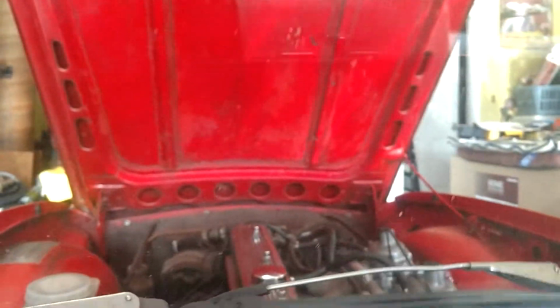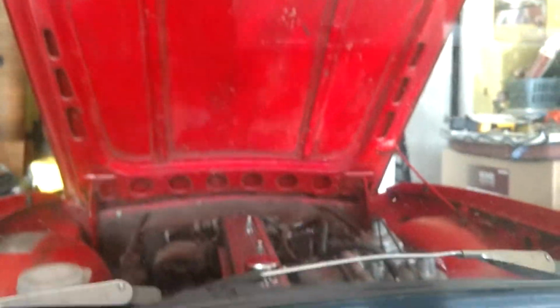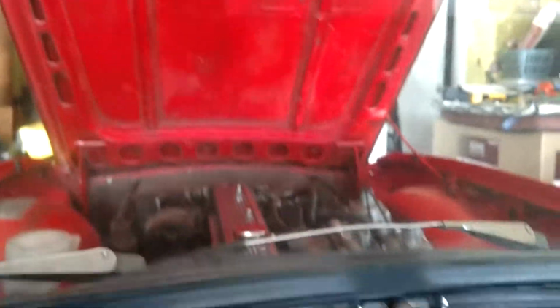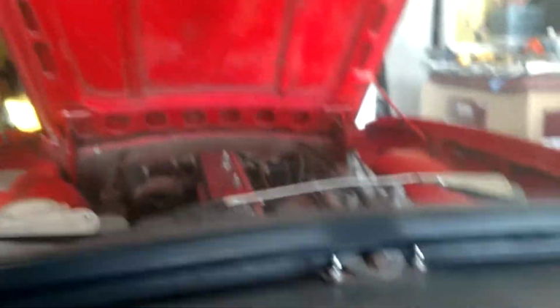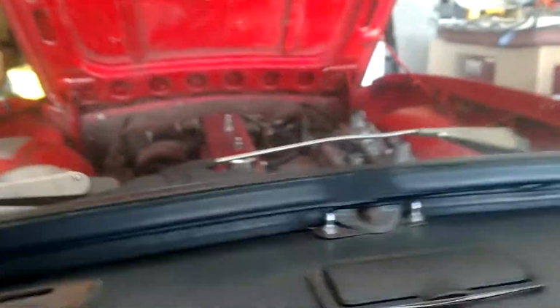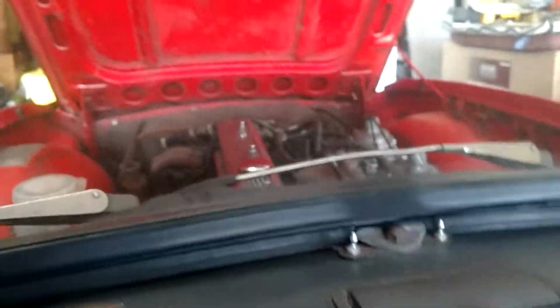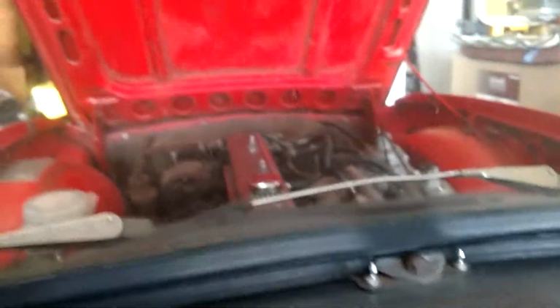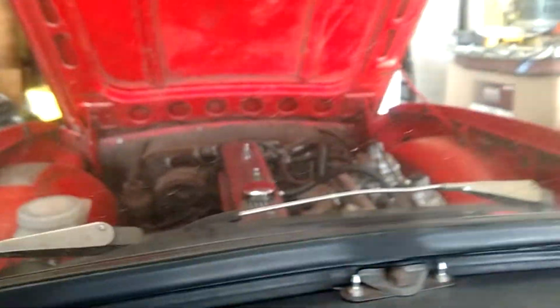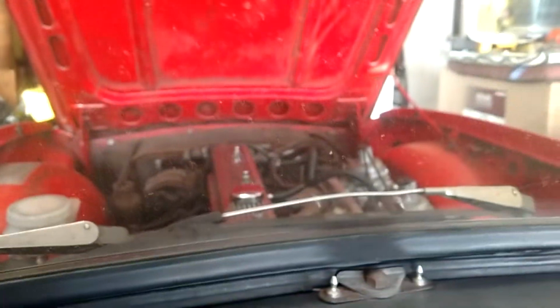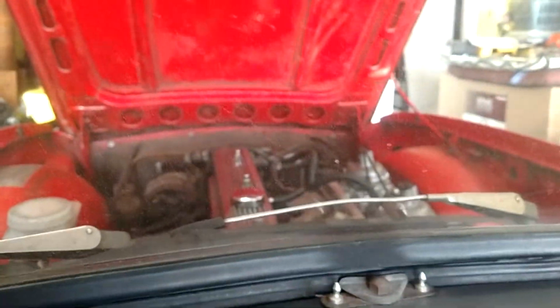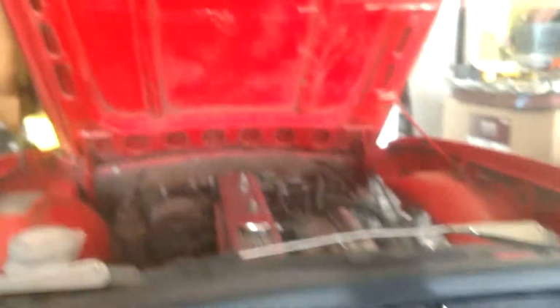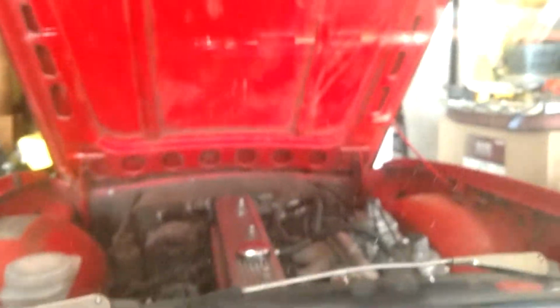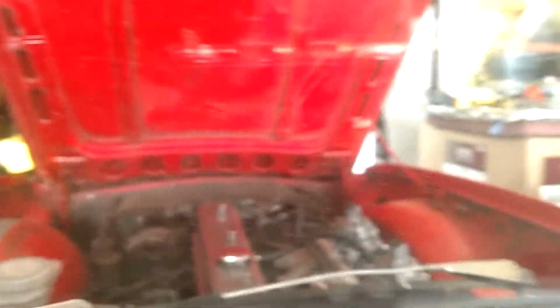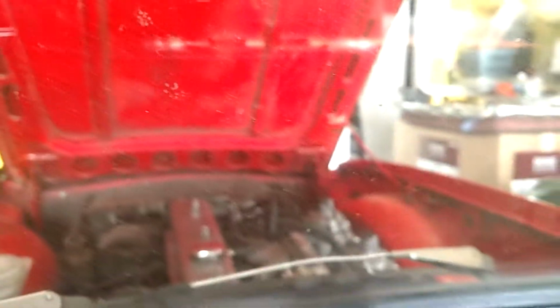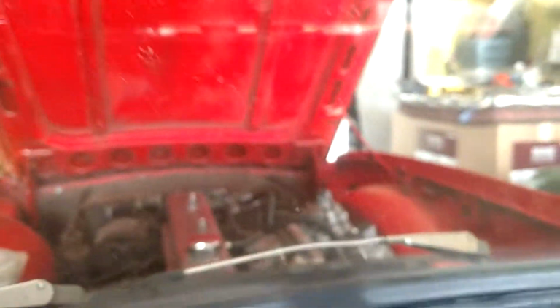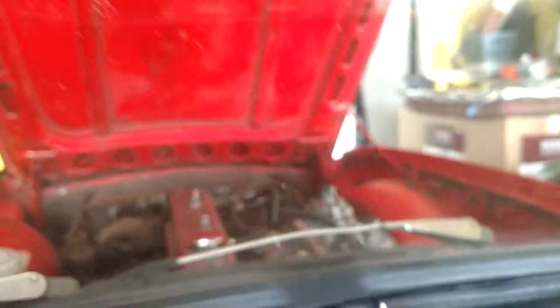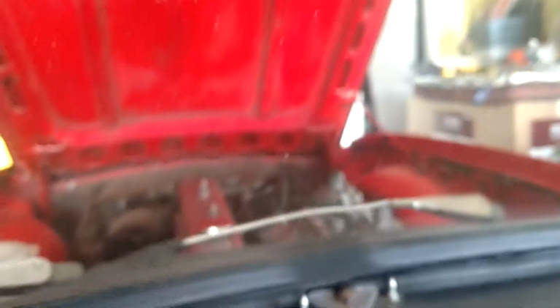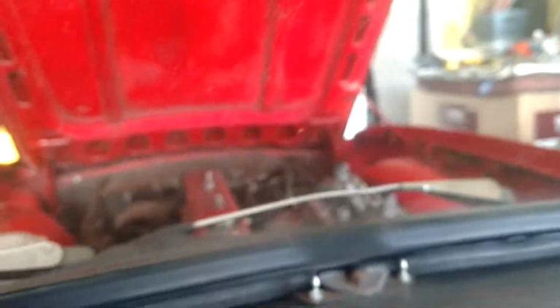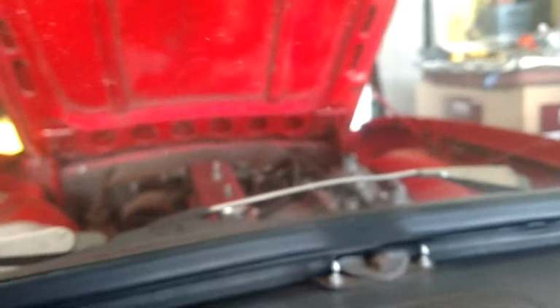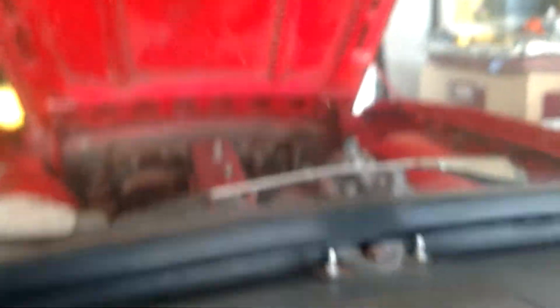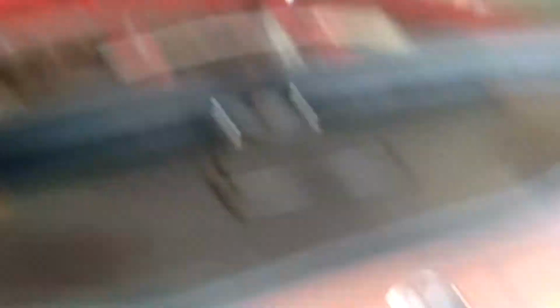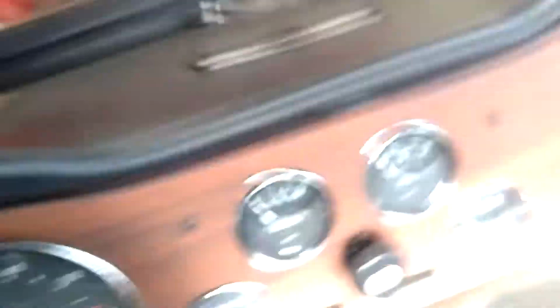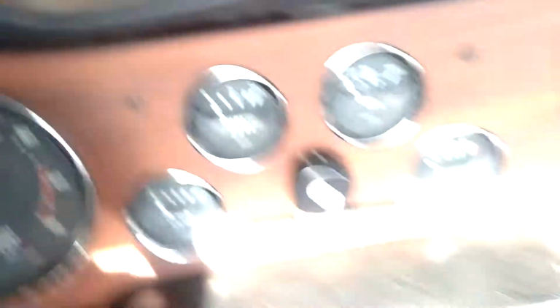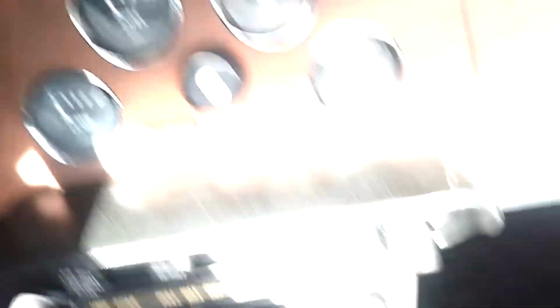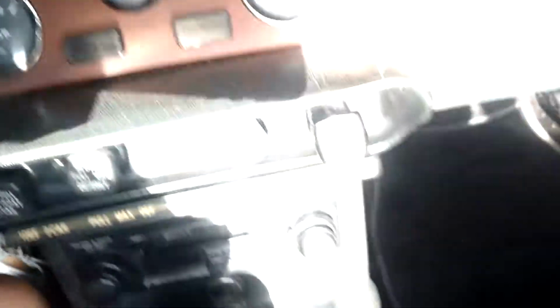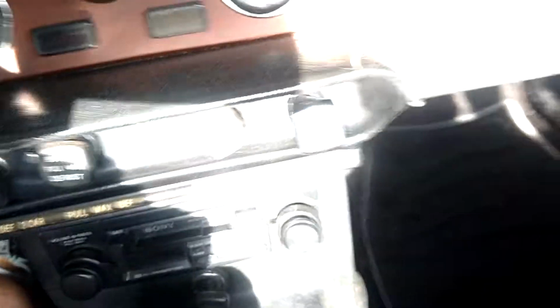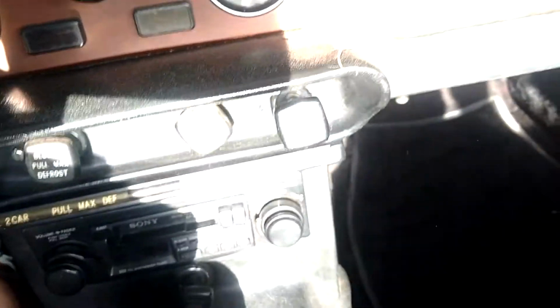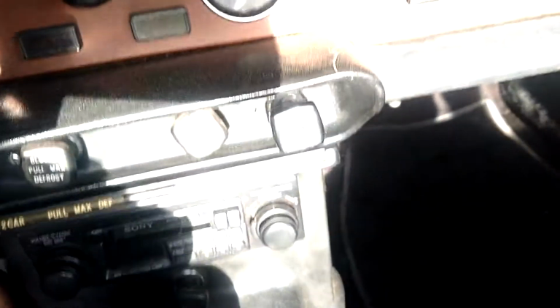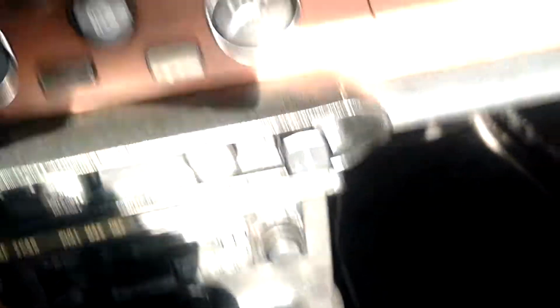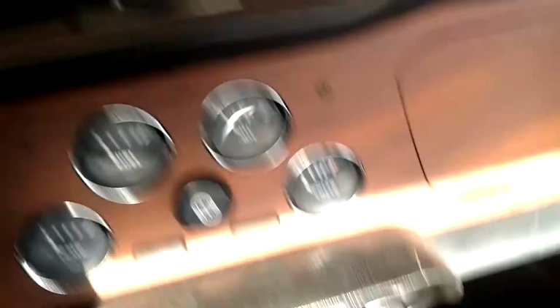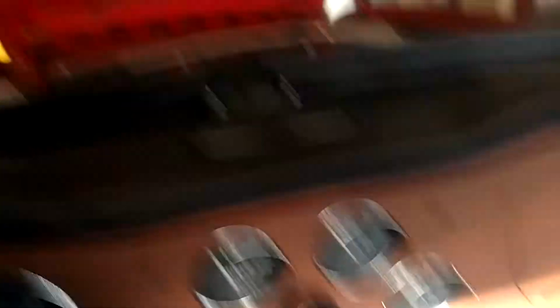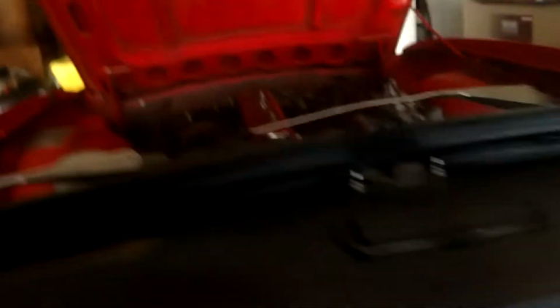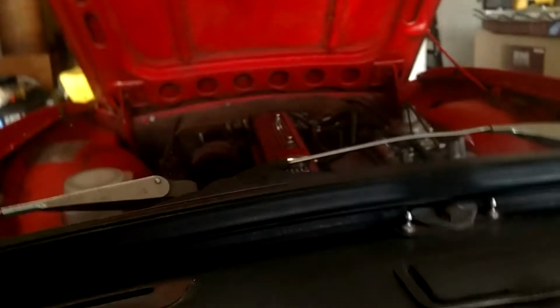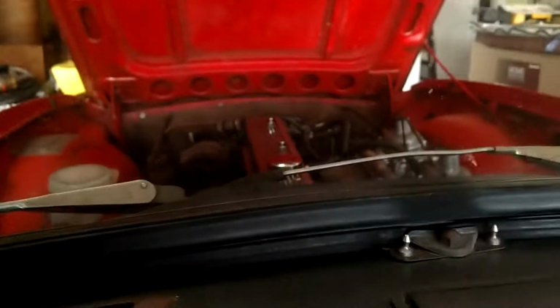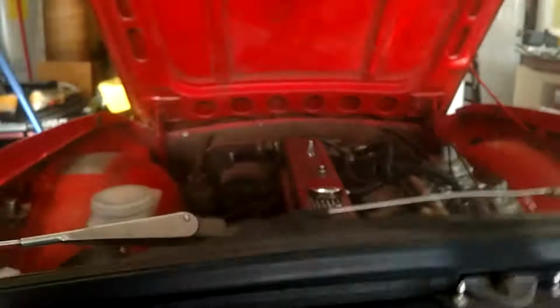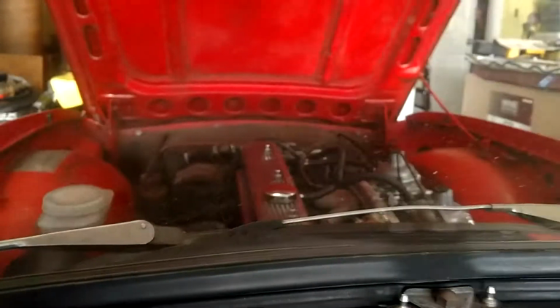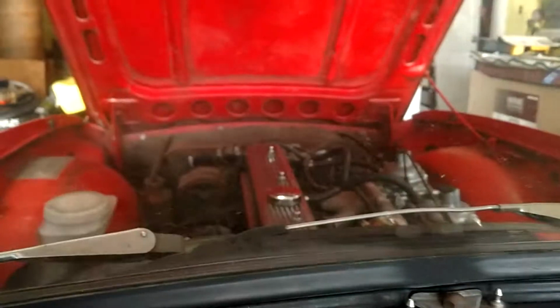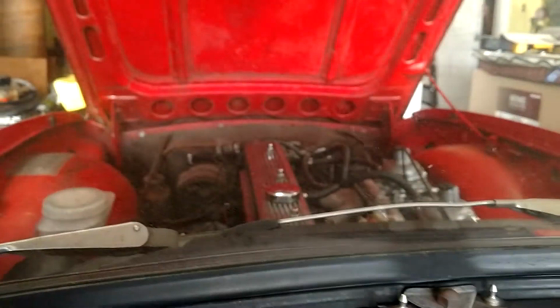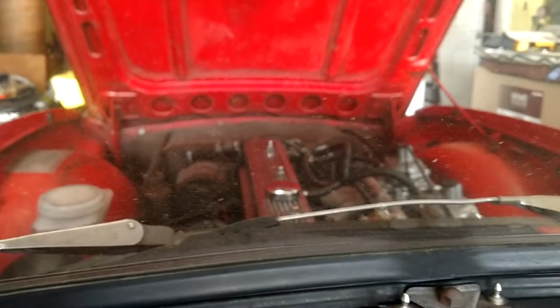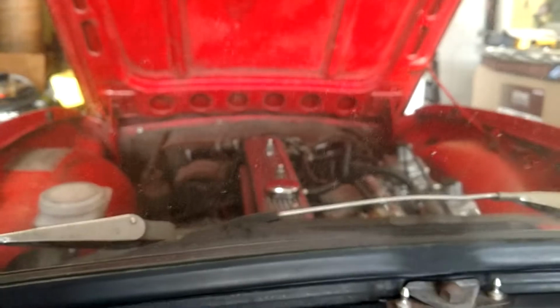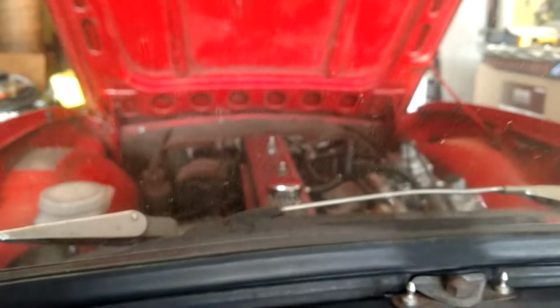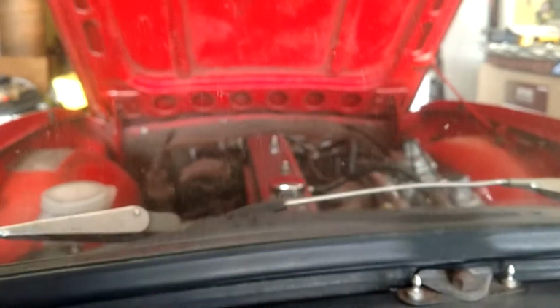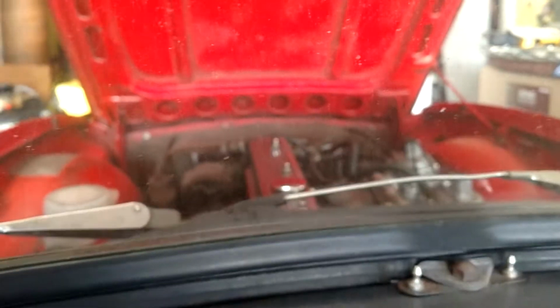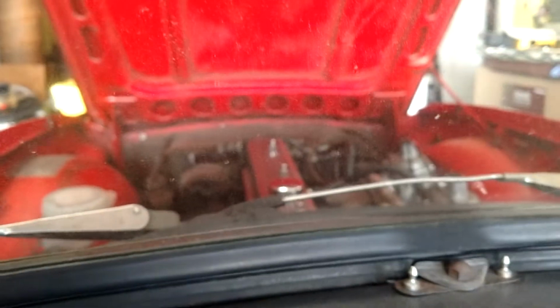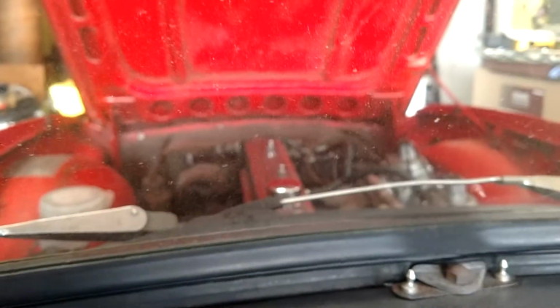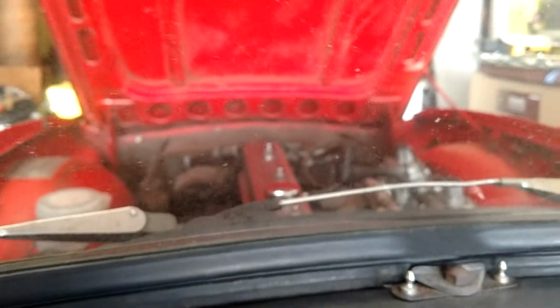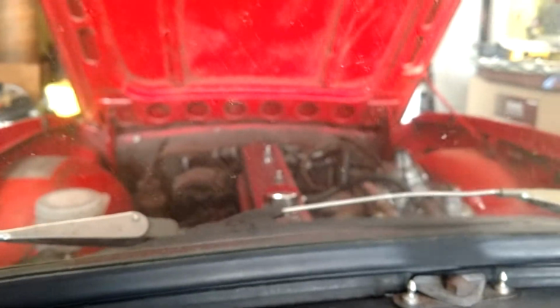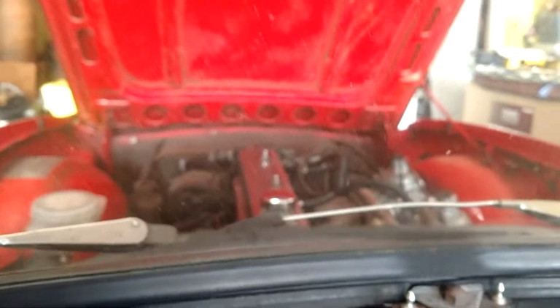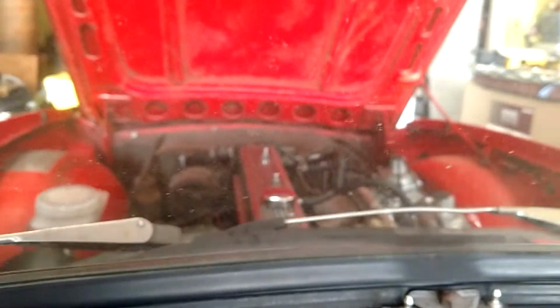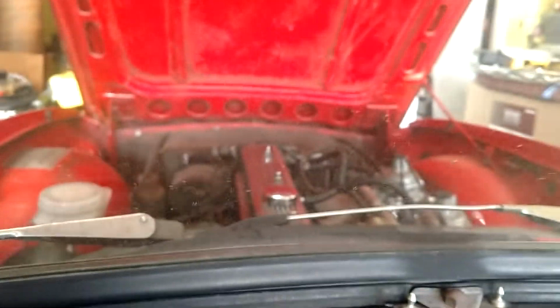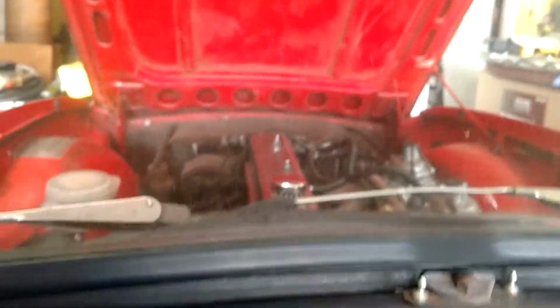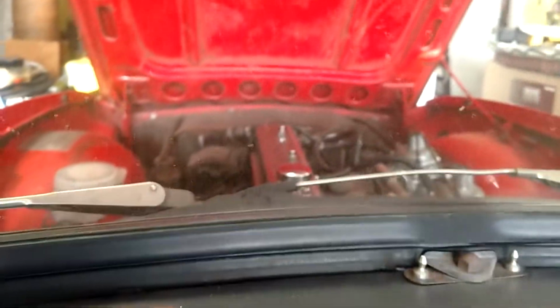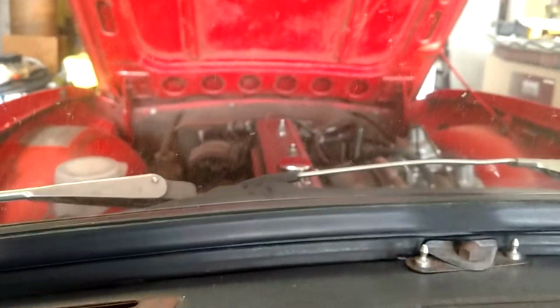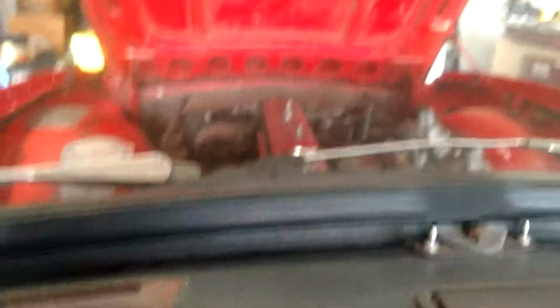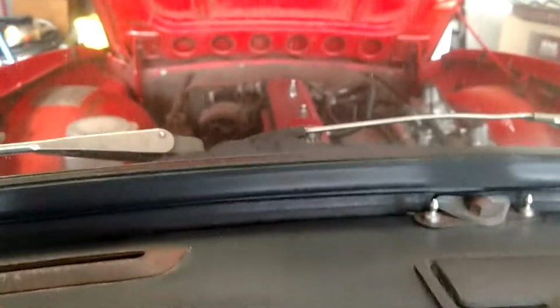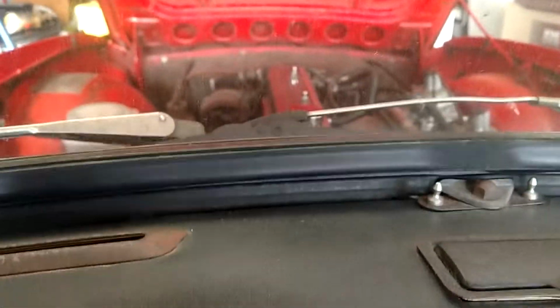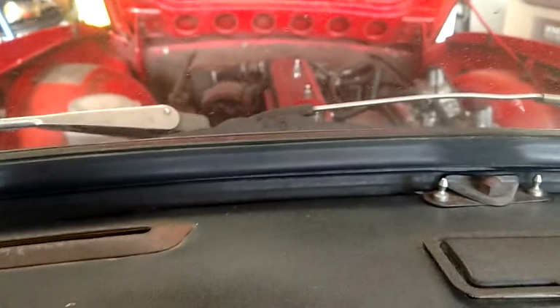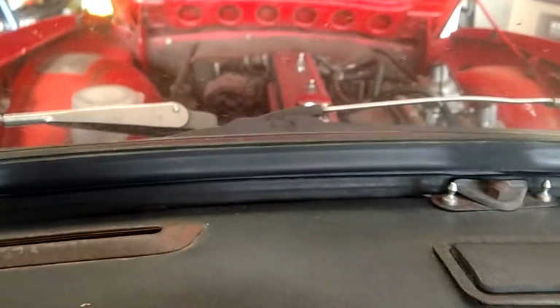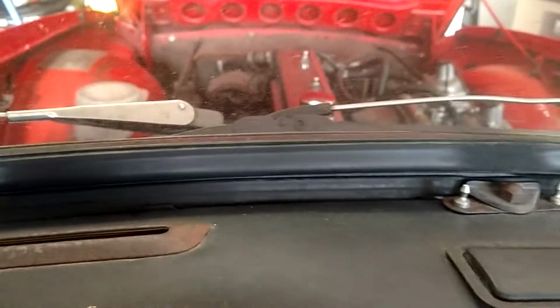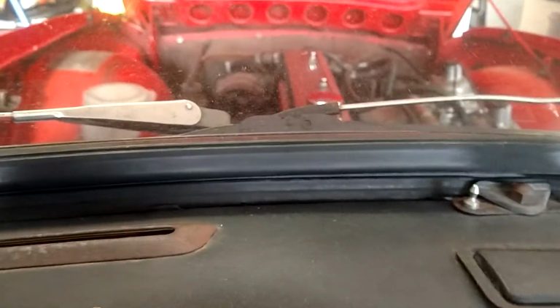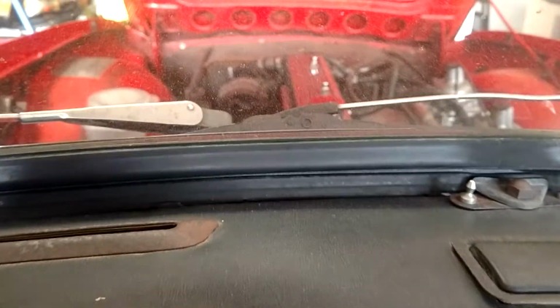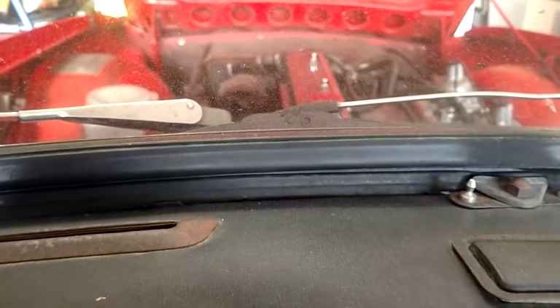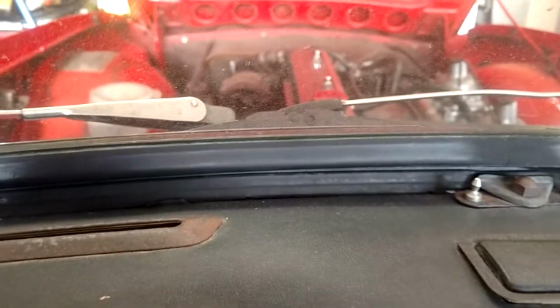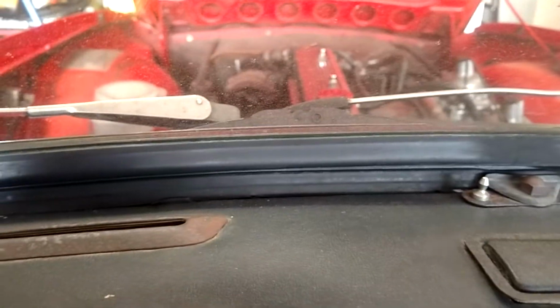Hey, Bell. How you doing? Here we are in the cockpit. I just applied a little bit of choke, and now we're trying to crank it for the first time.